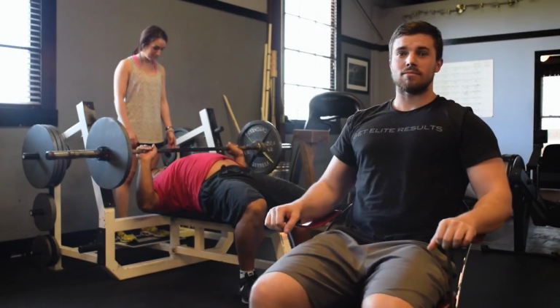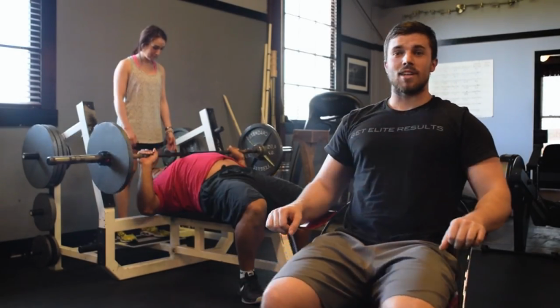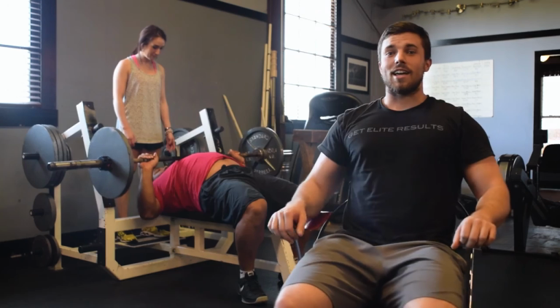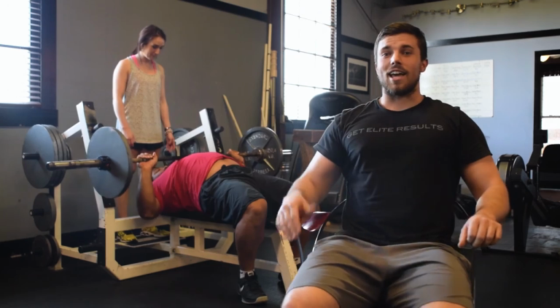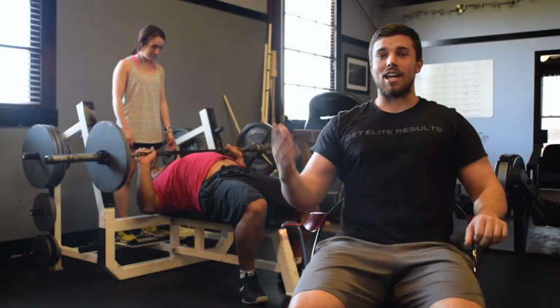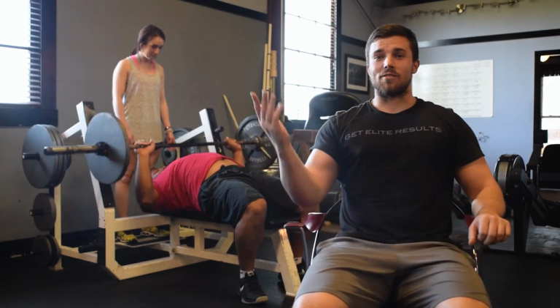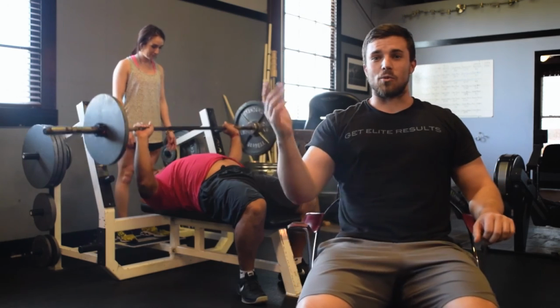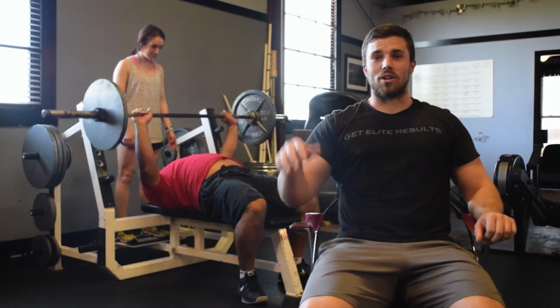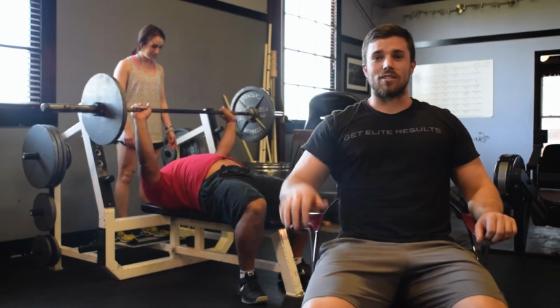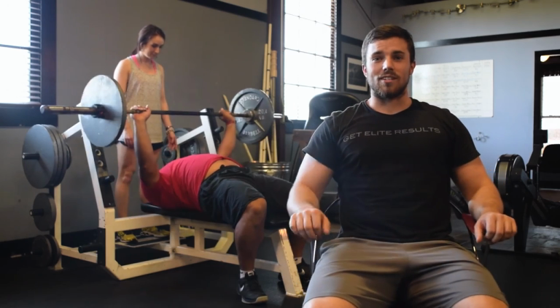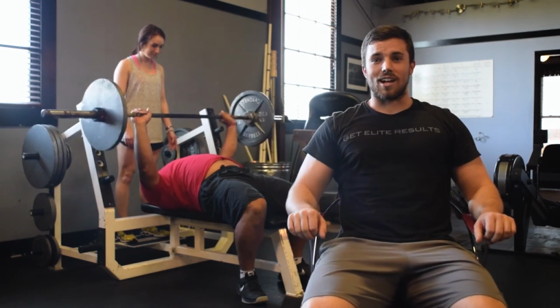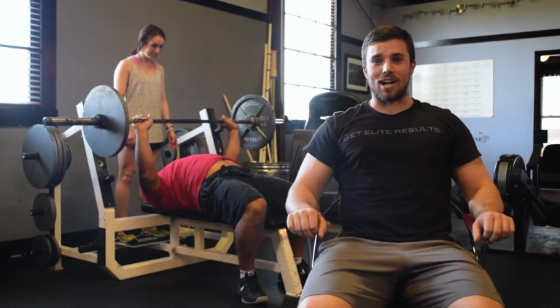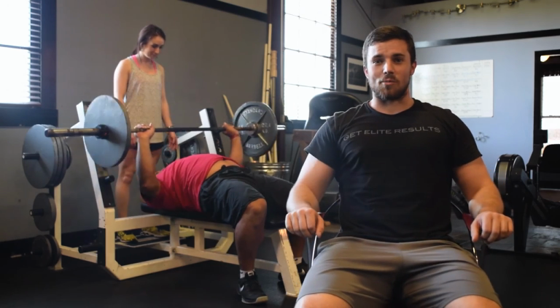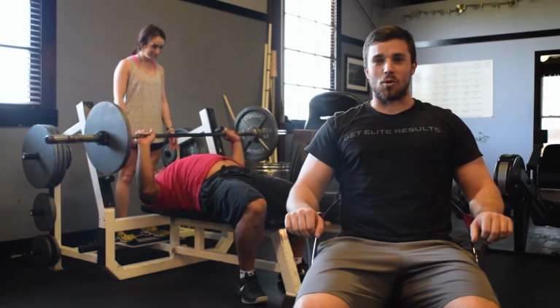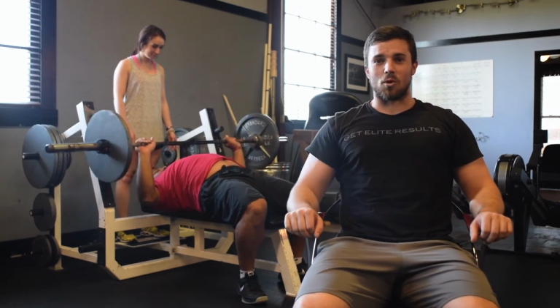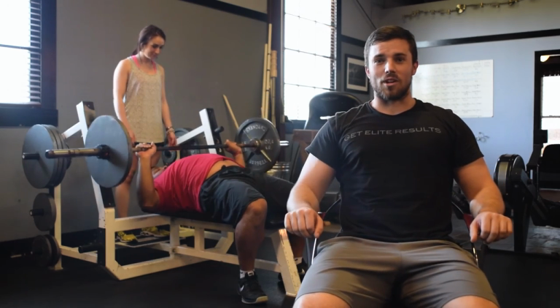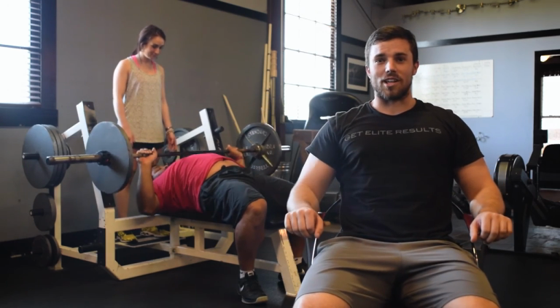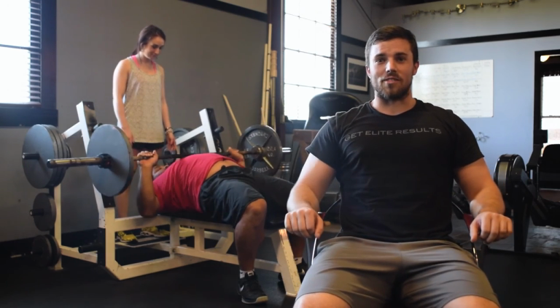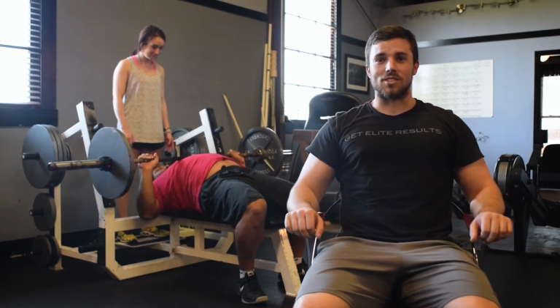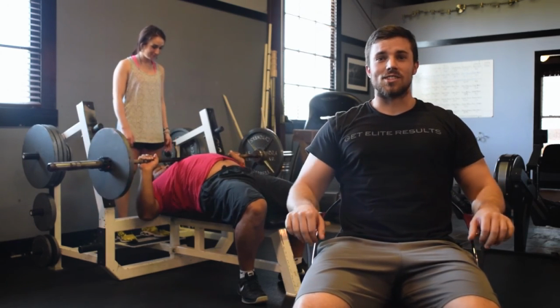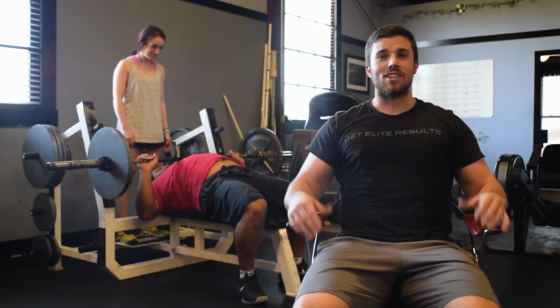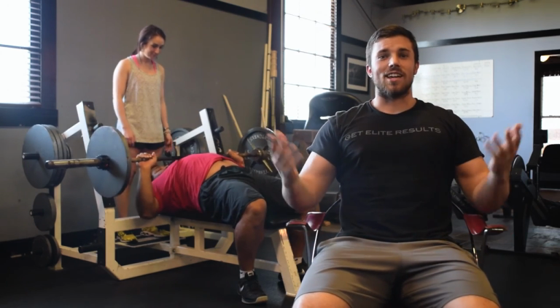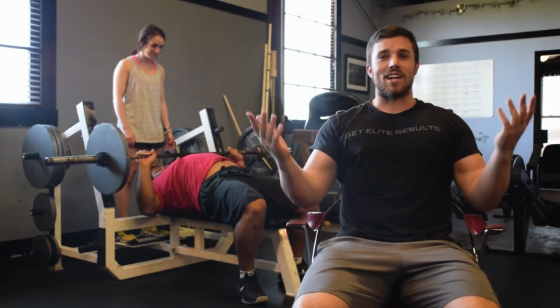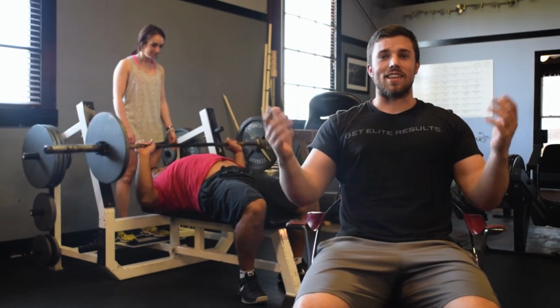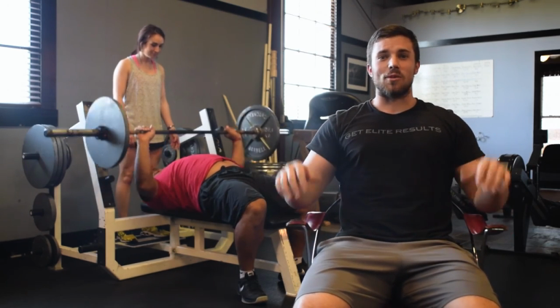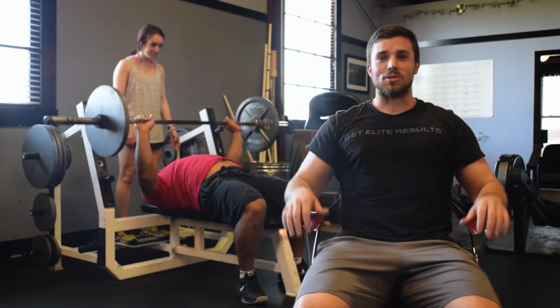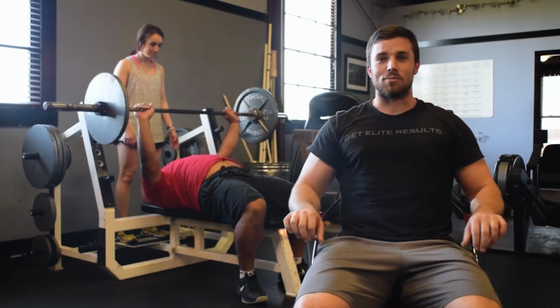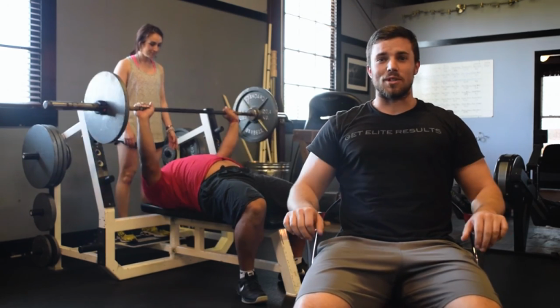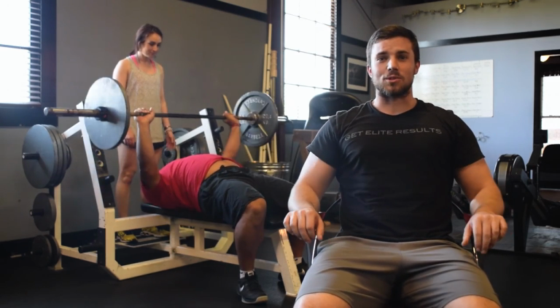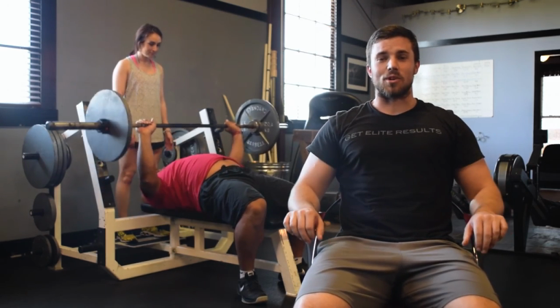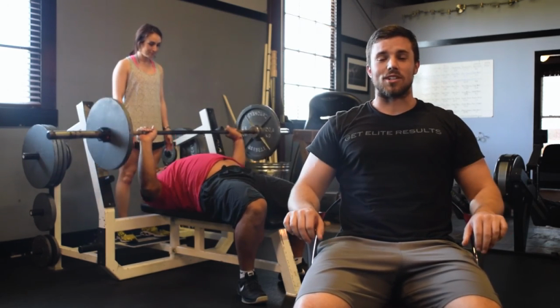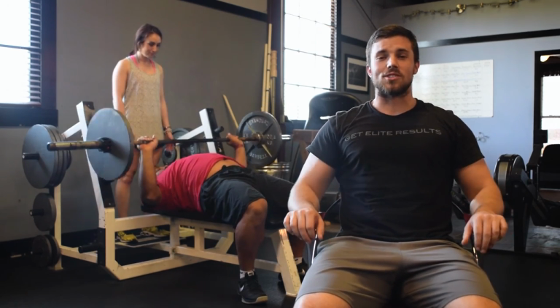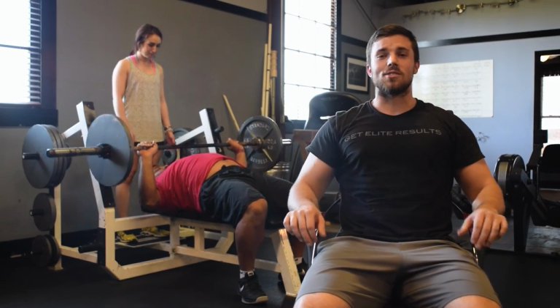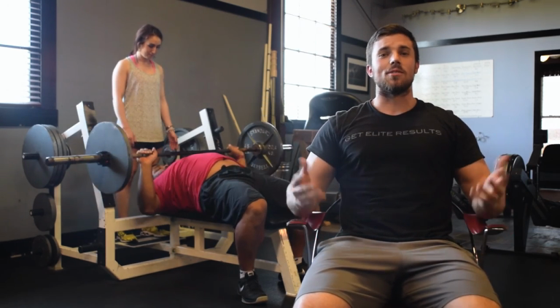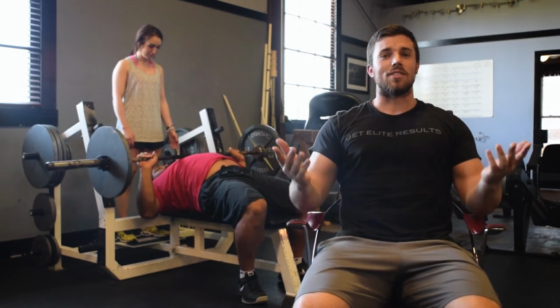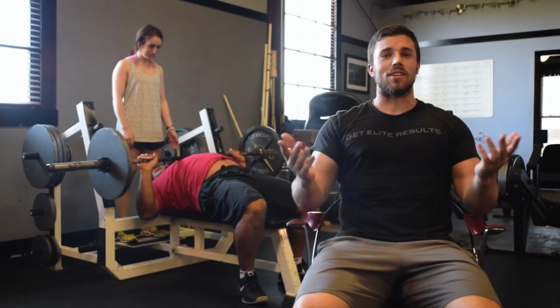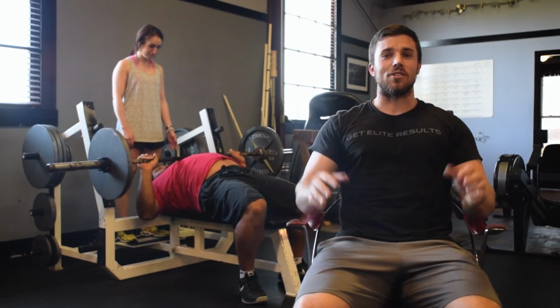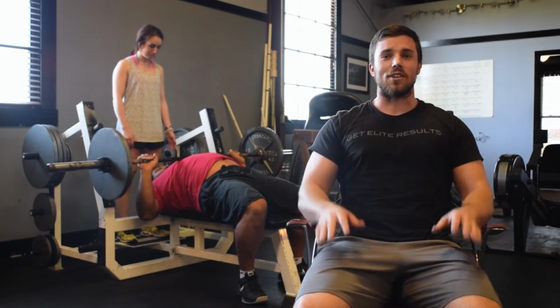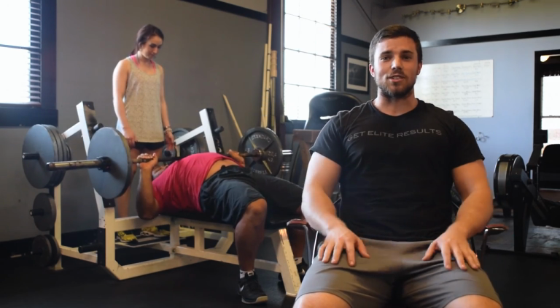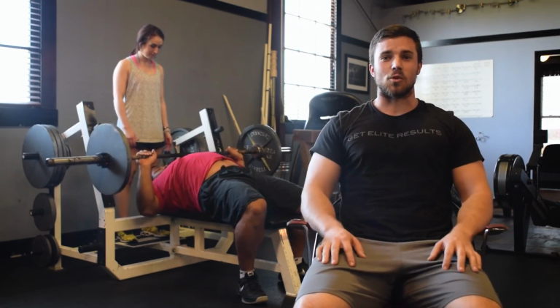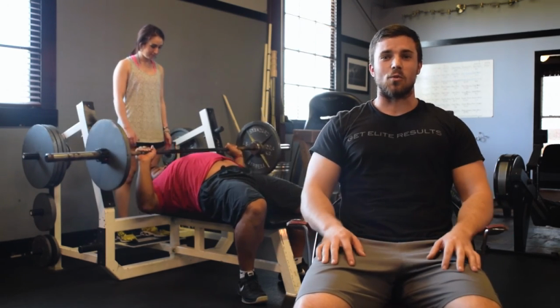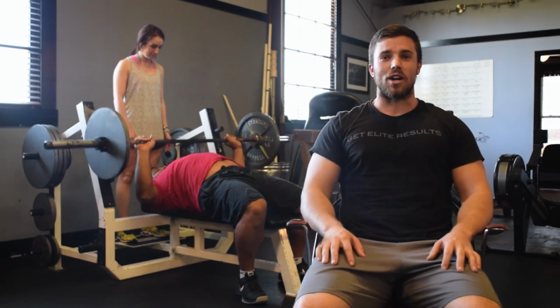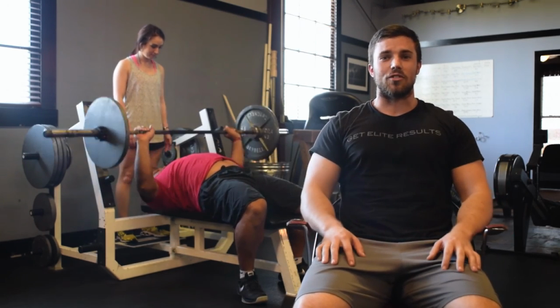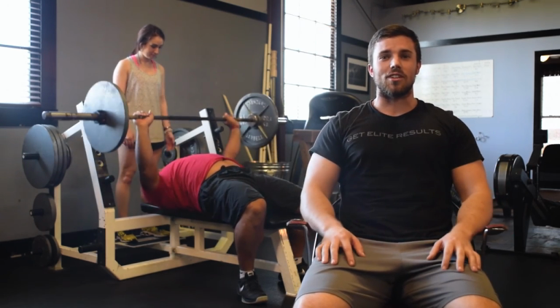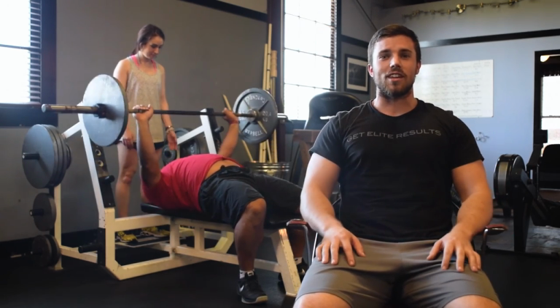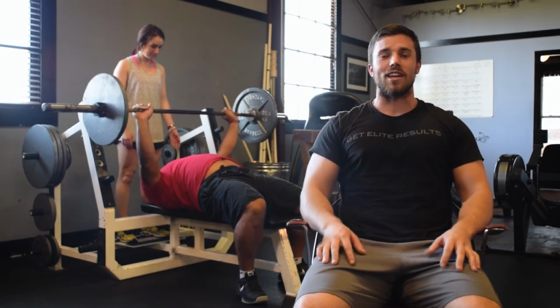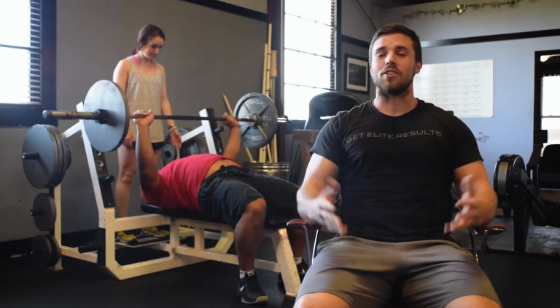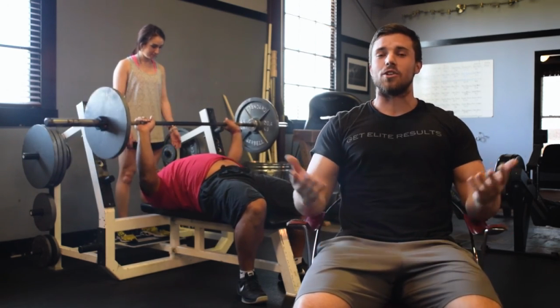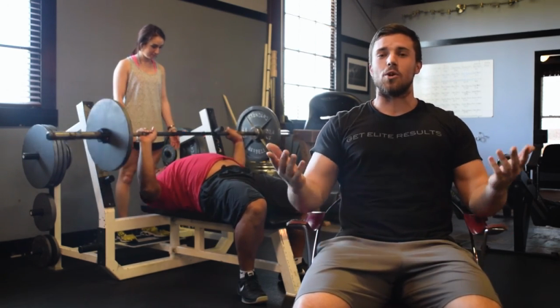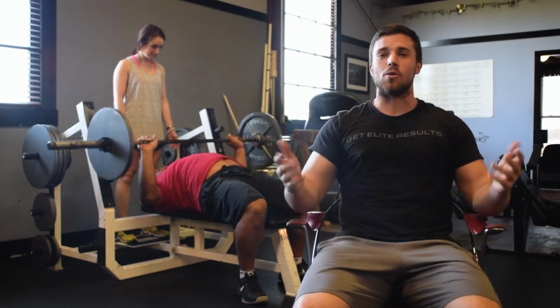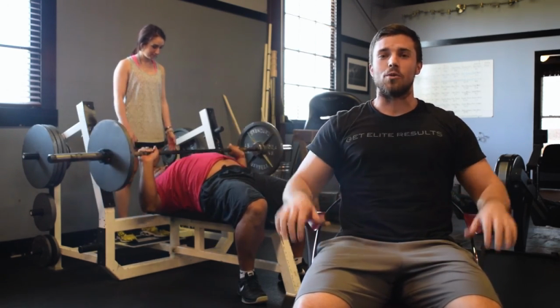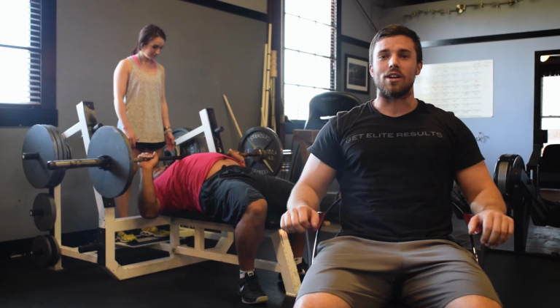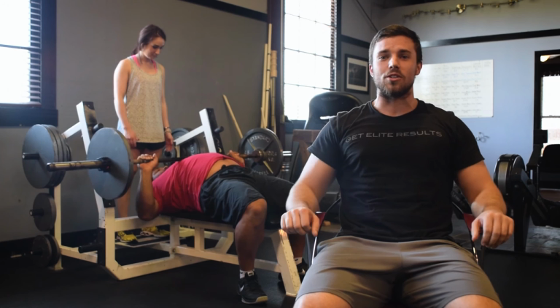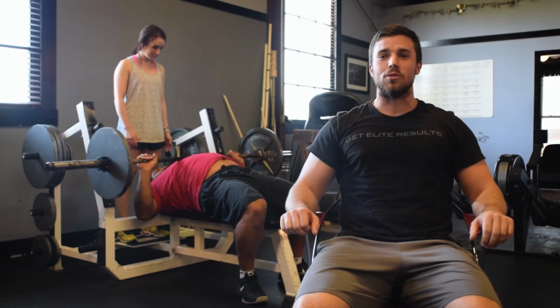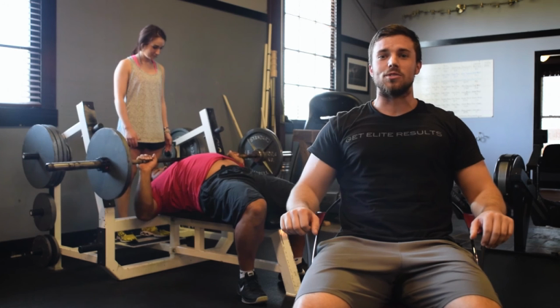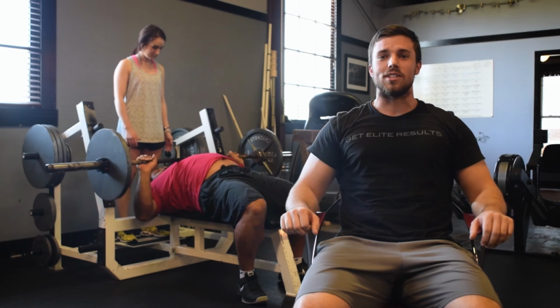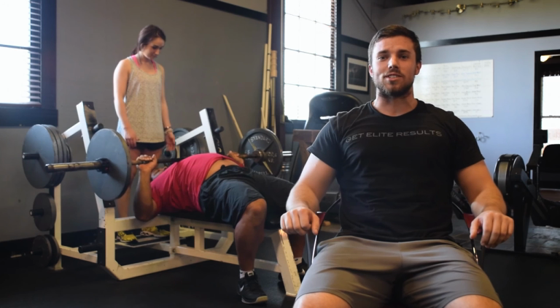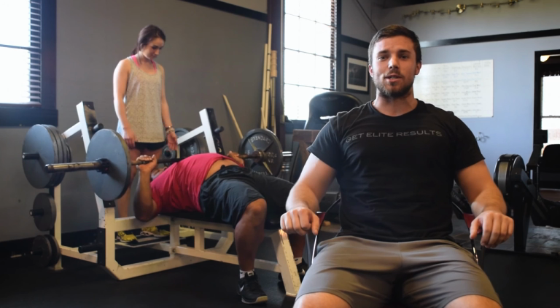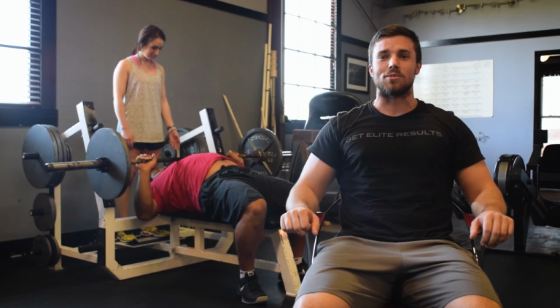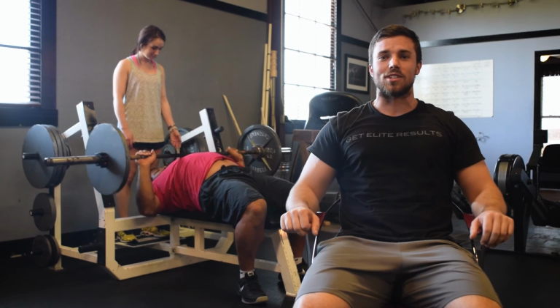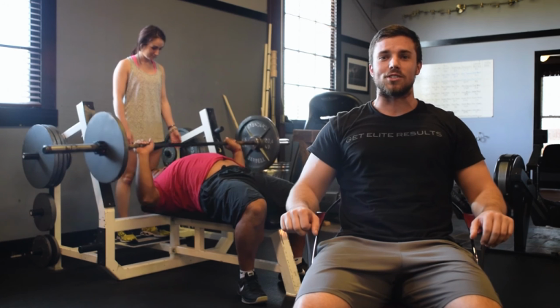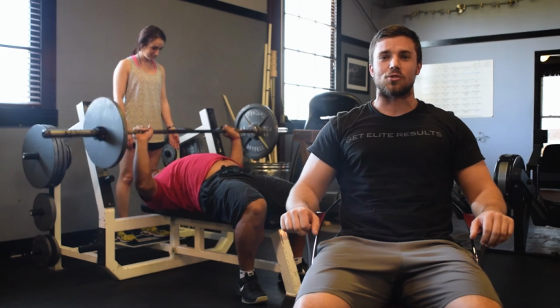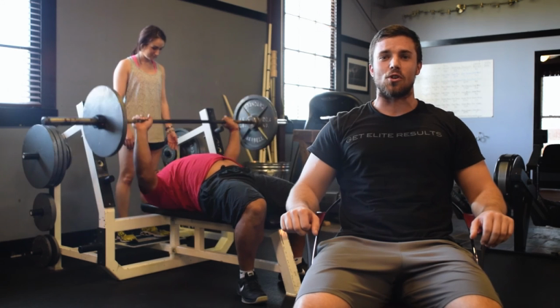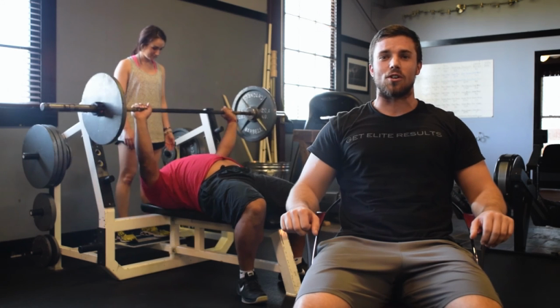Hey everyone, I'm Corey Davis and that was the bench press. Thank you guys for watching — go use these tips to get strong.